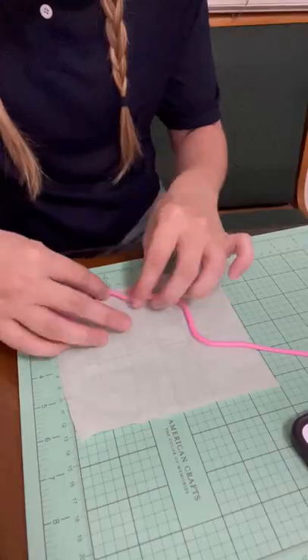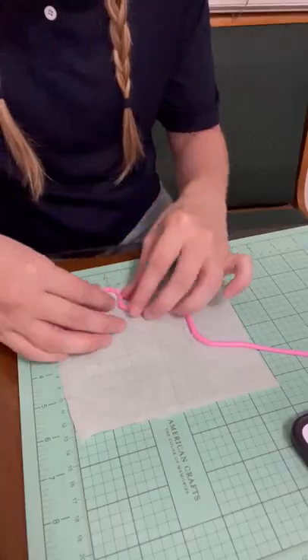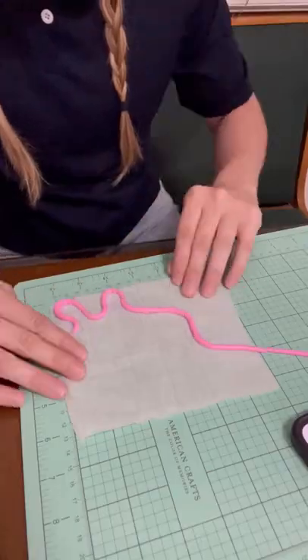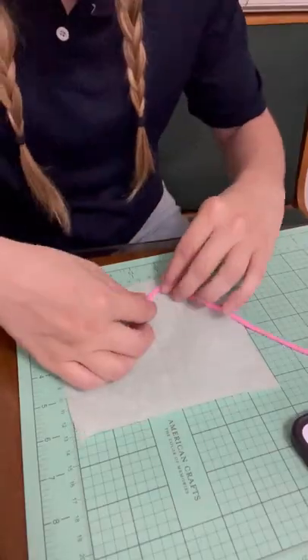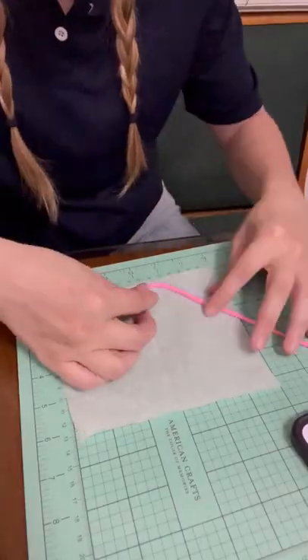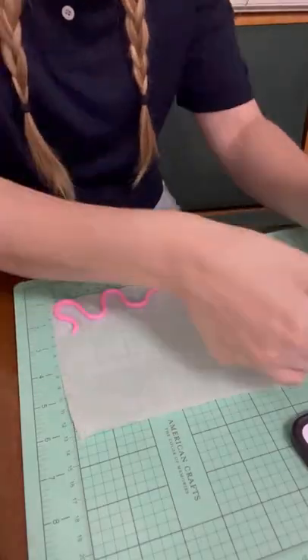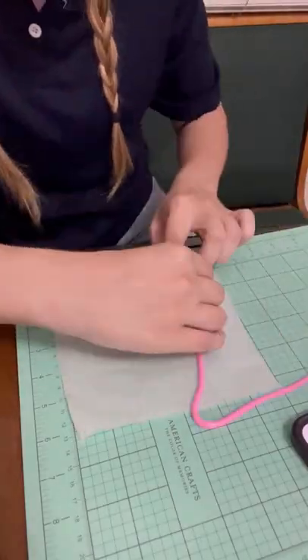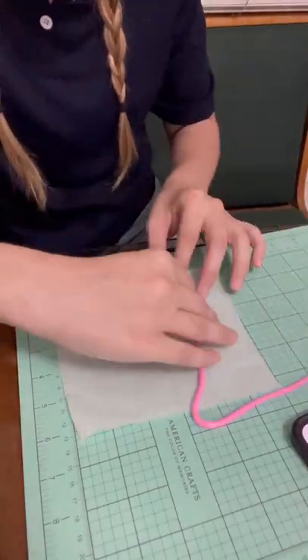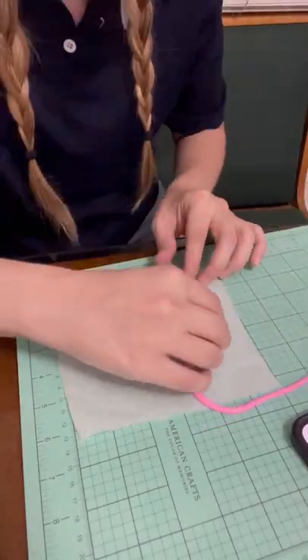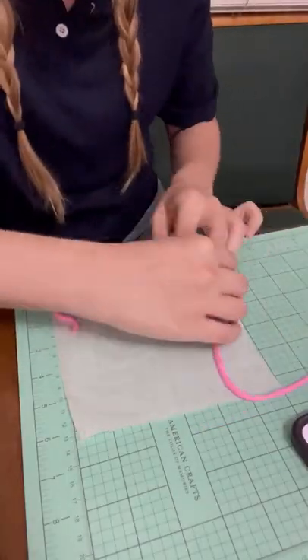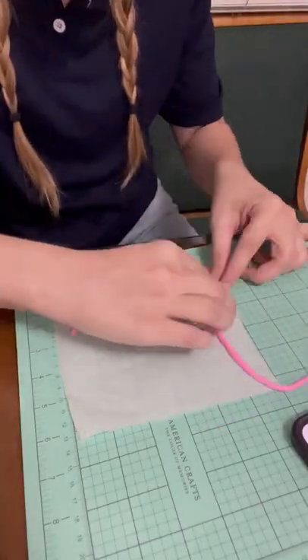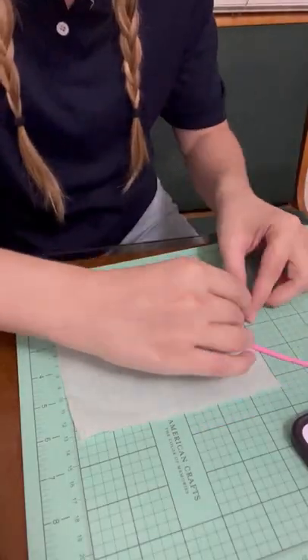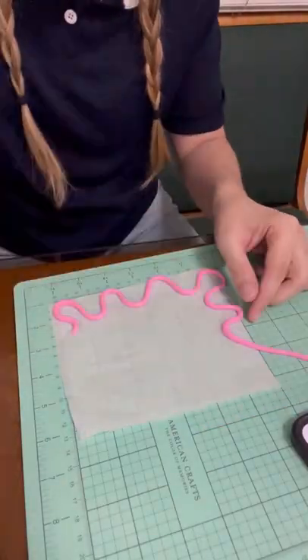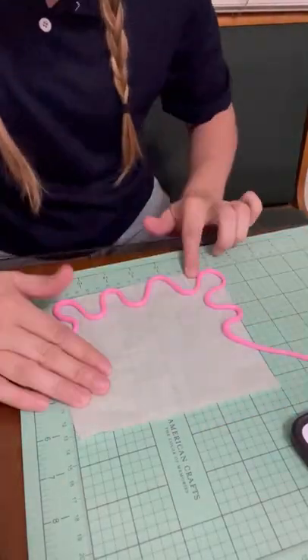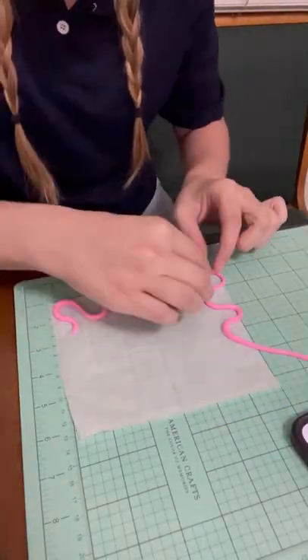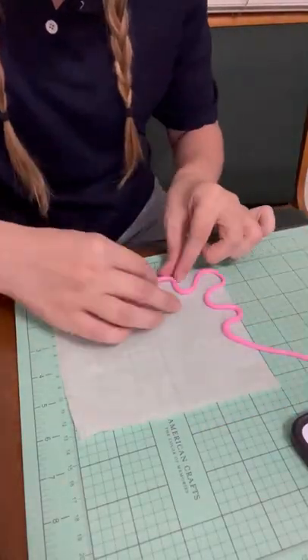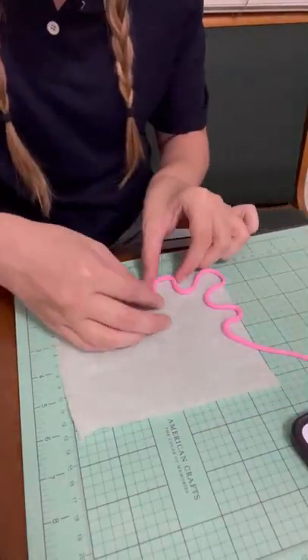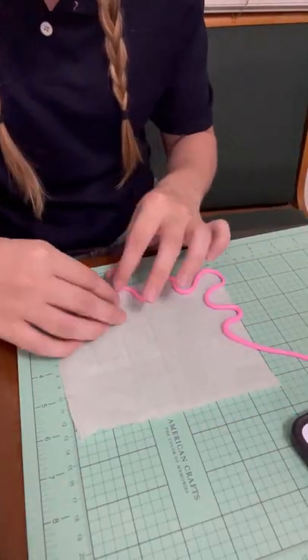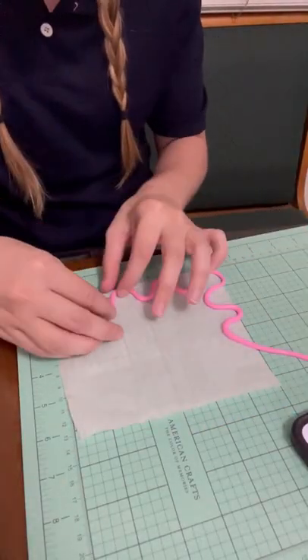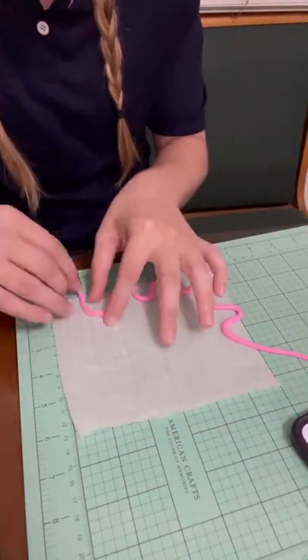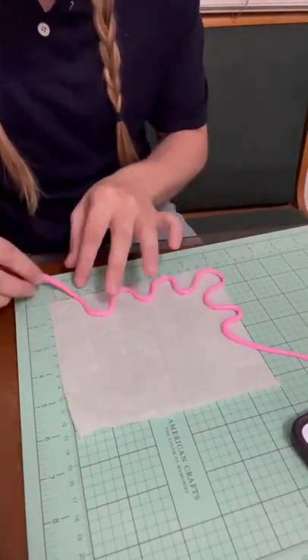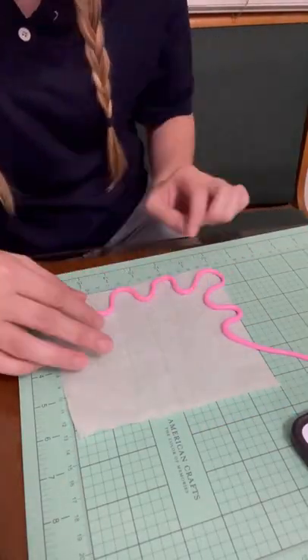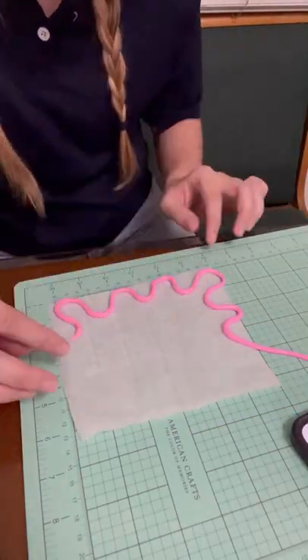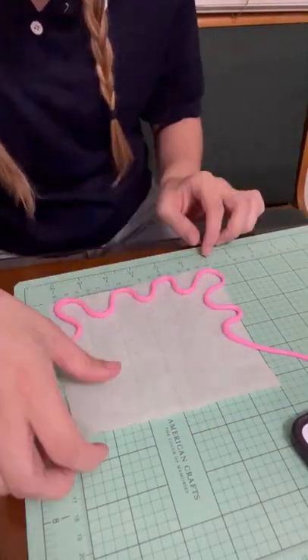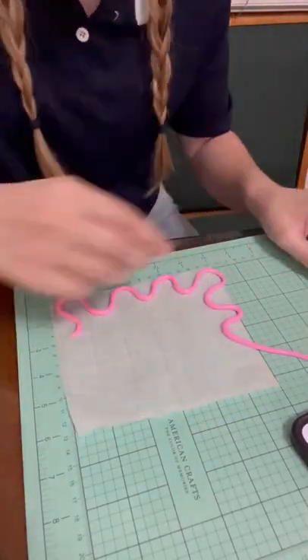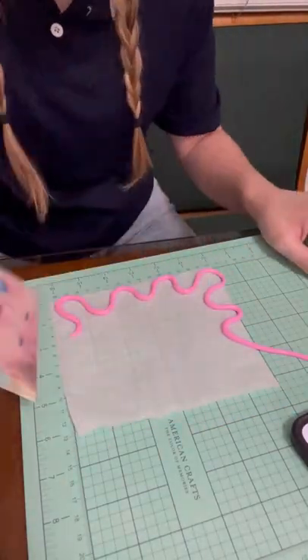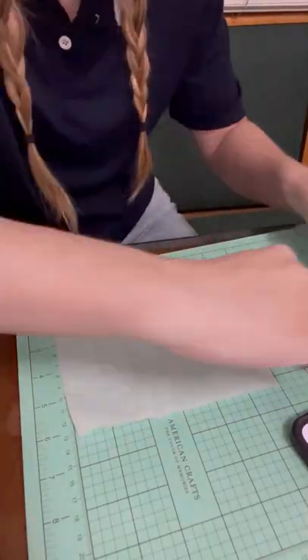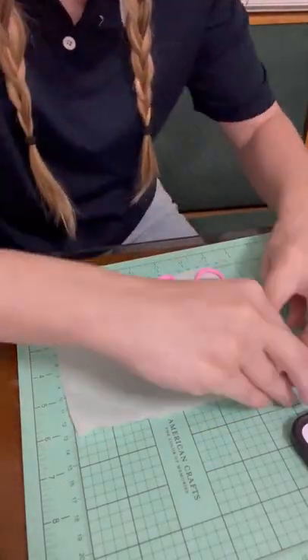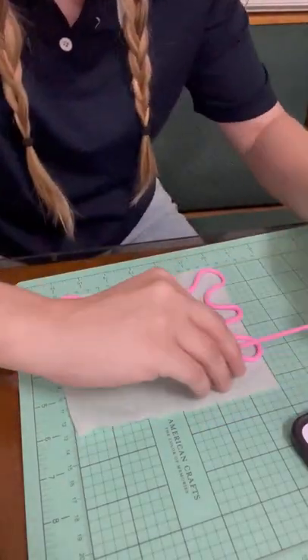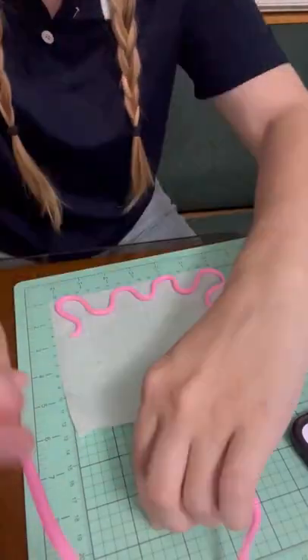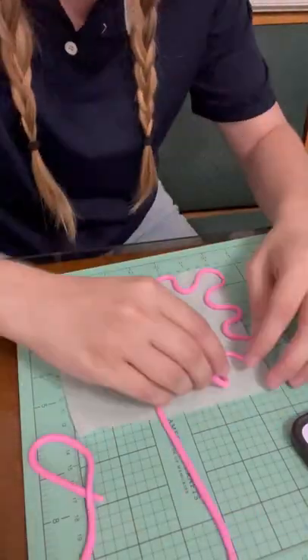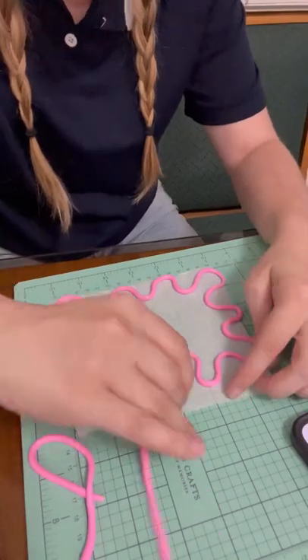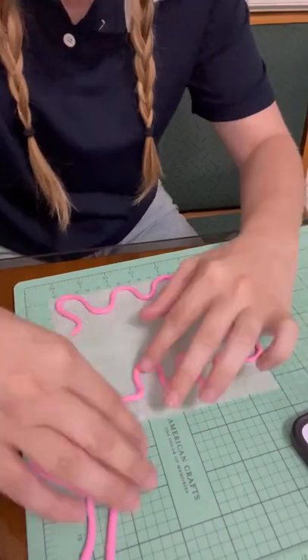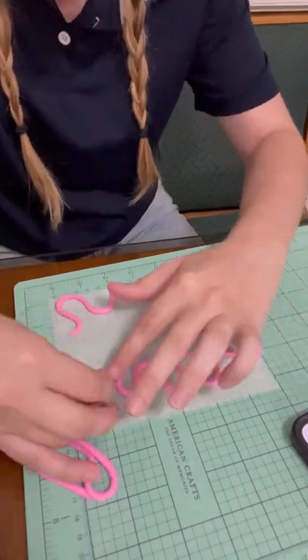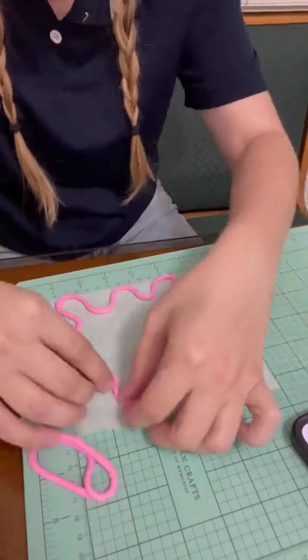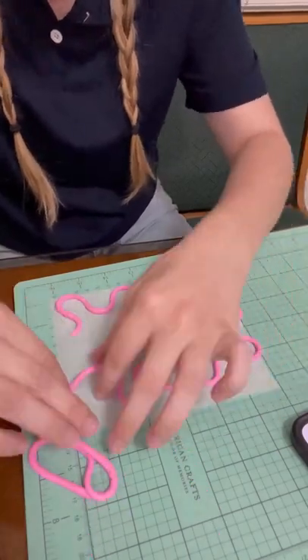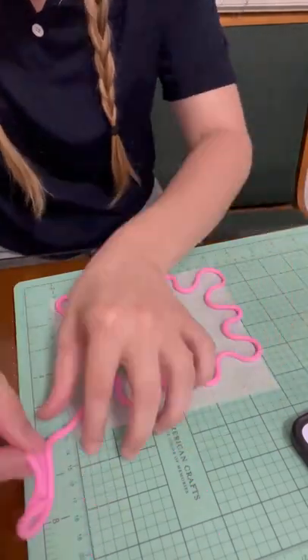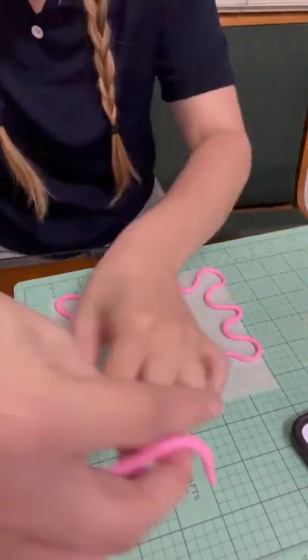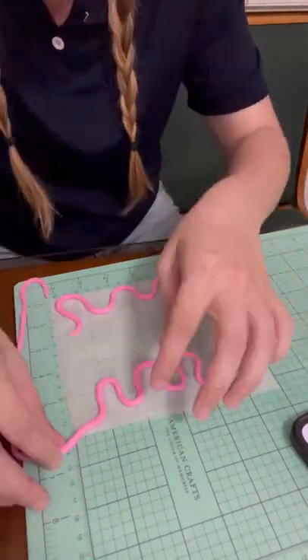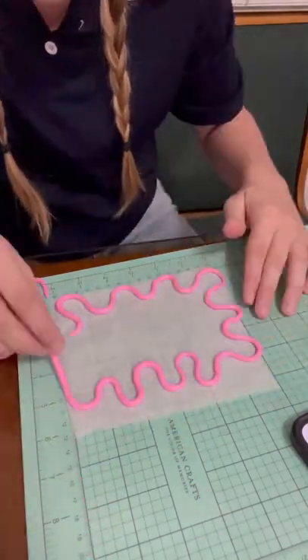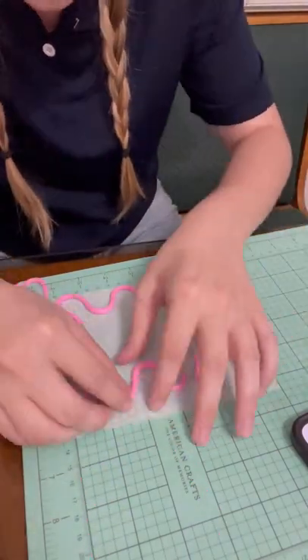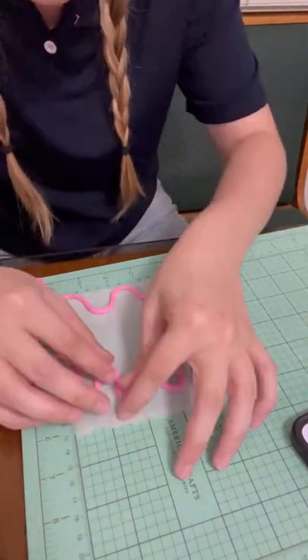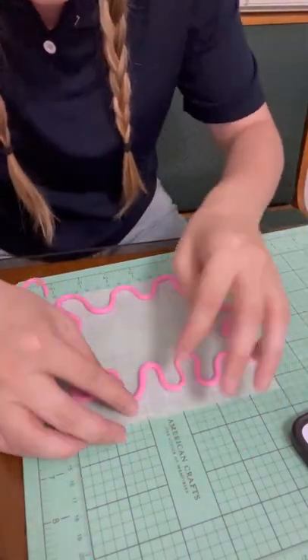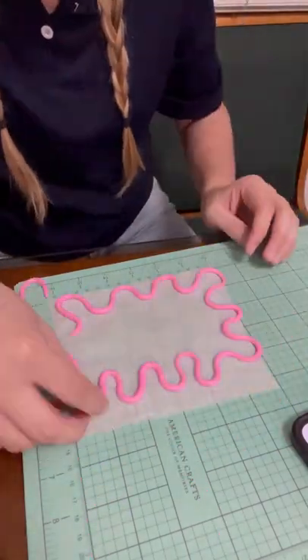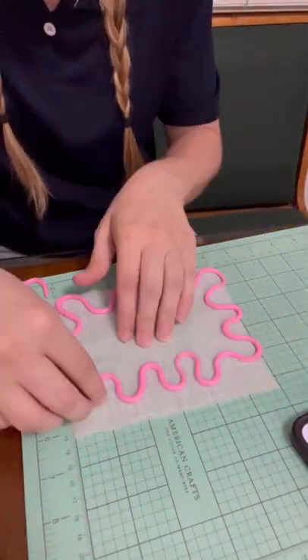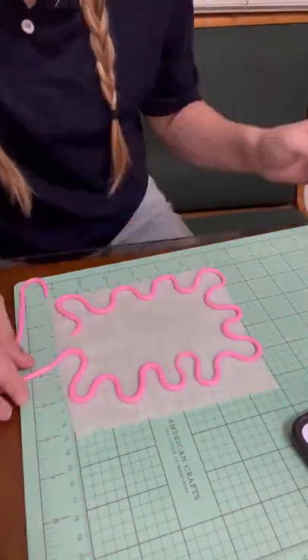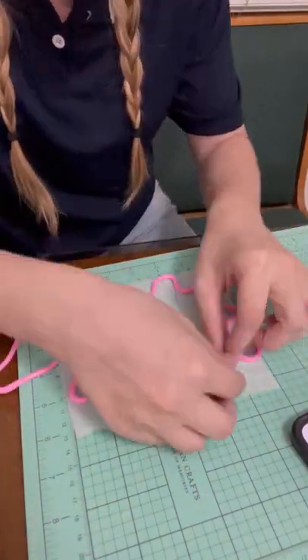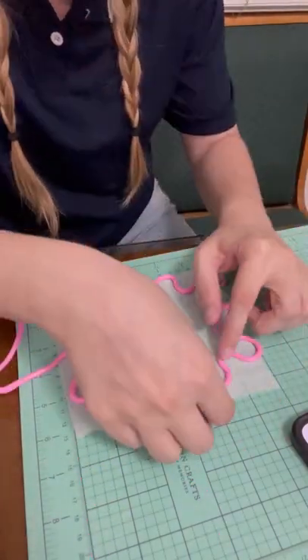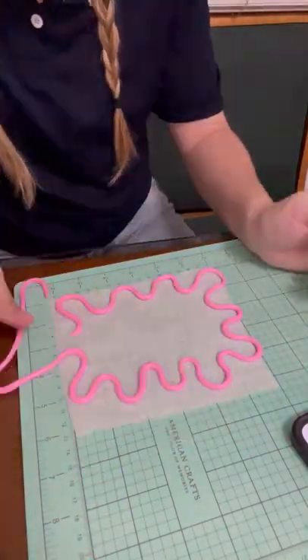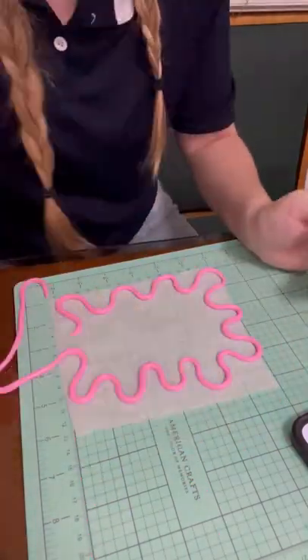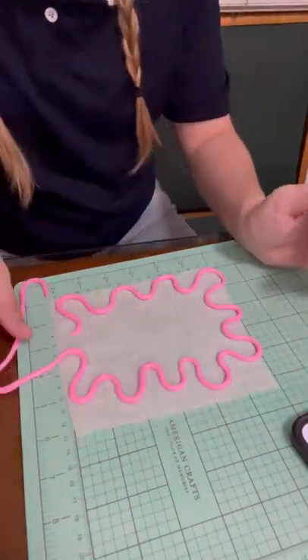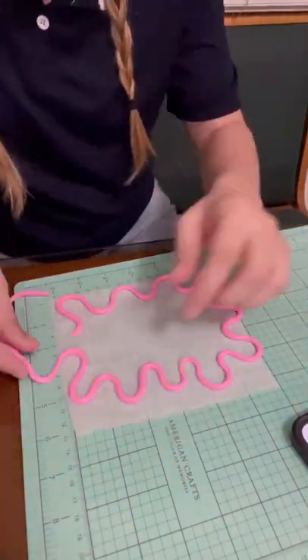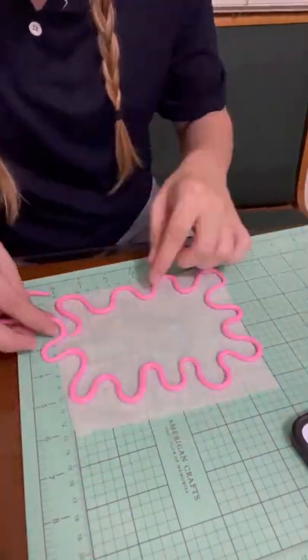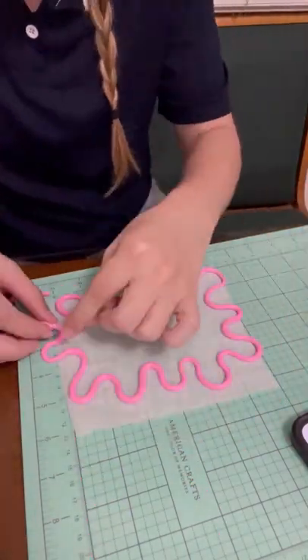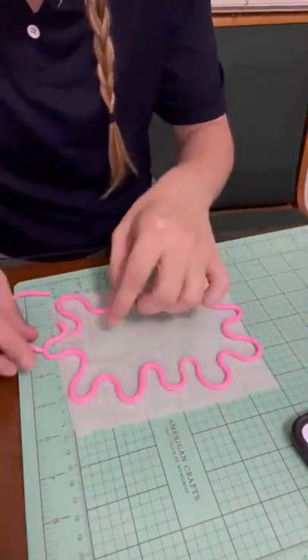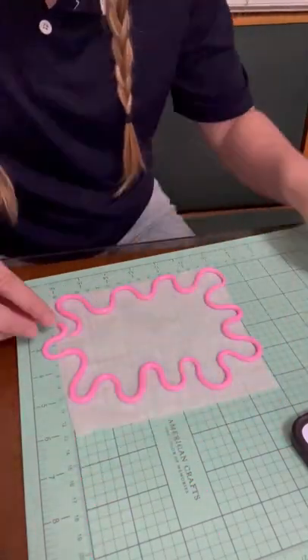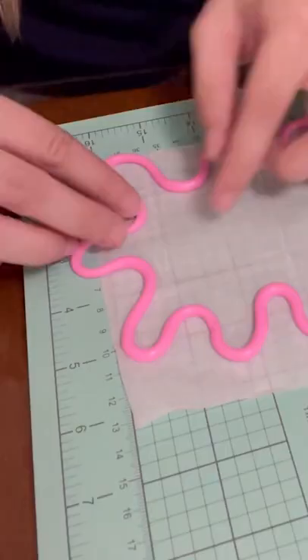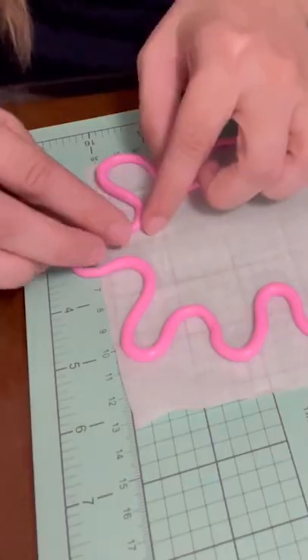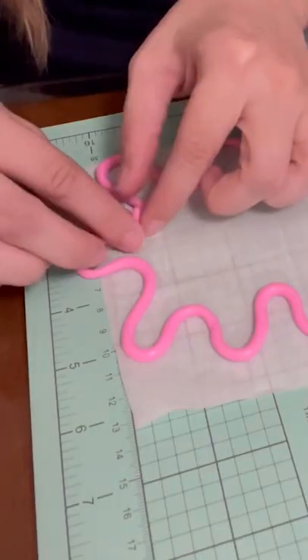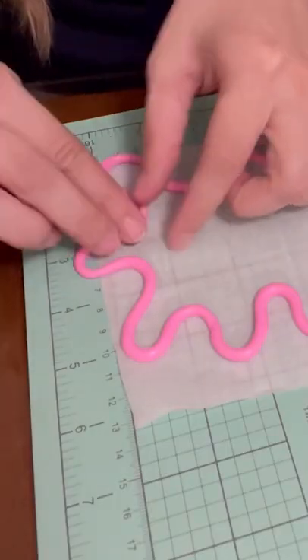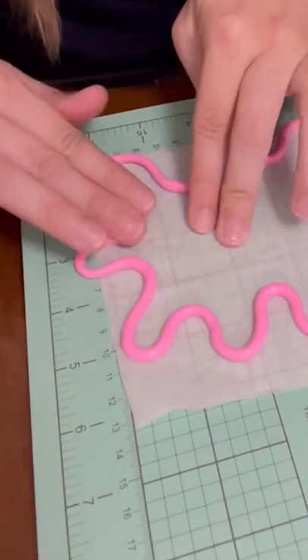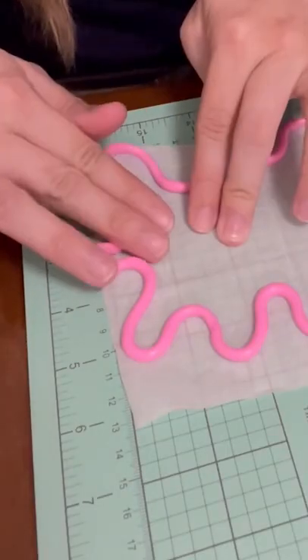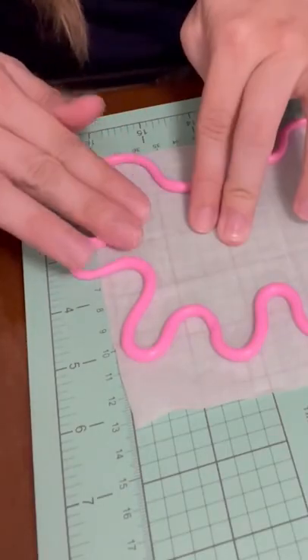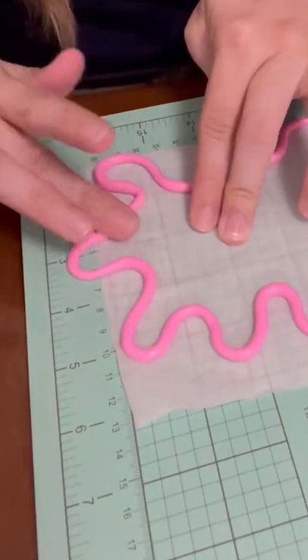I measured out my 4x6 frame that I'd be using and then I just started making all the squiggly lines around. When I got to where it should connect, I just rolled the two ends together to make it look seamless.